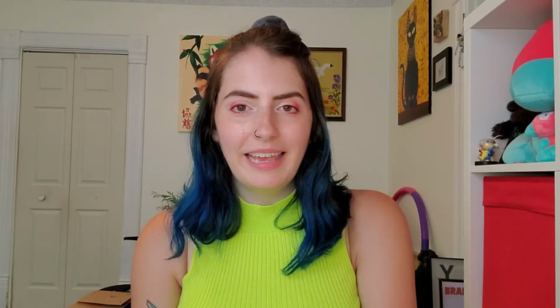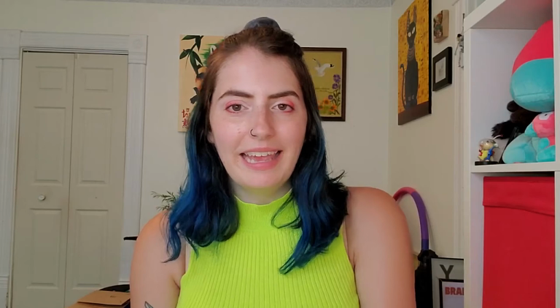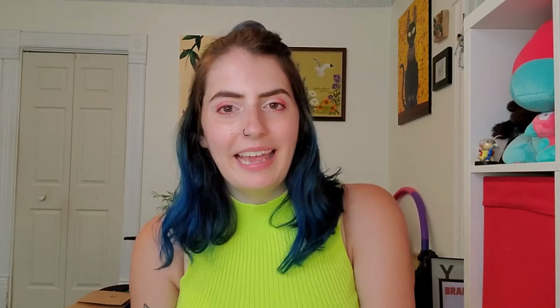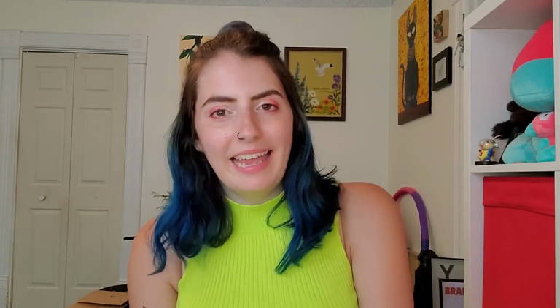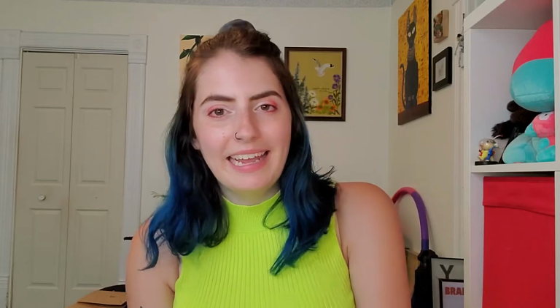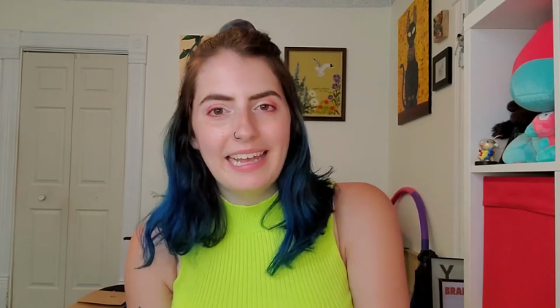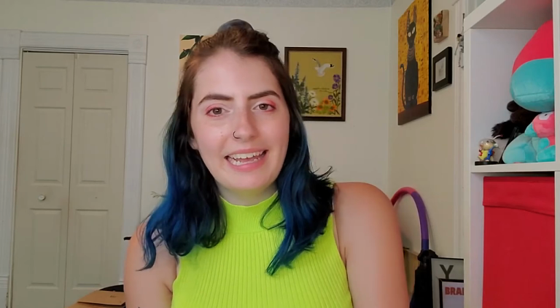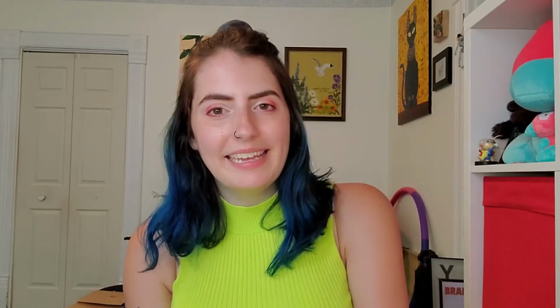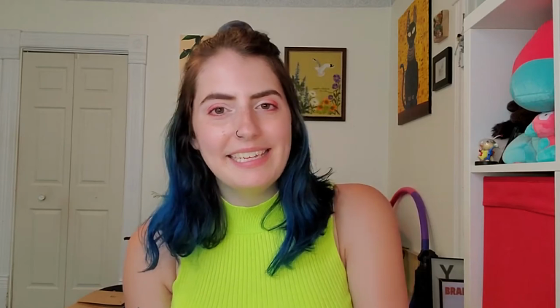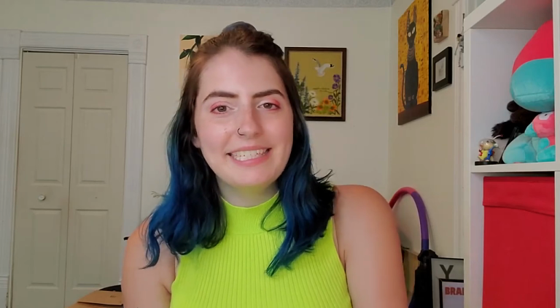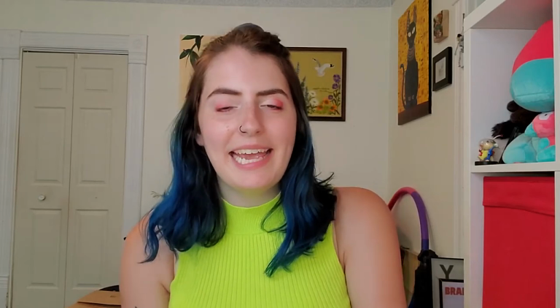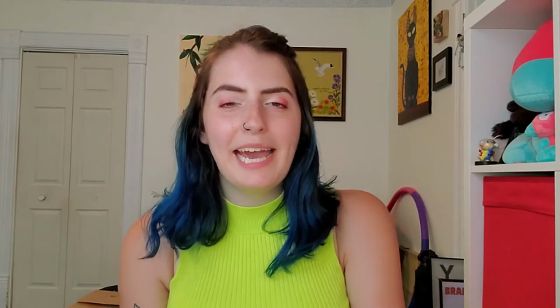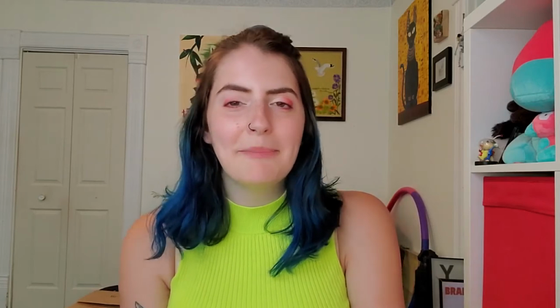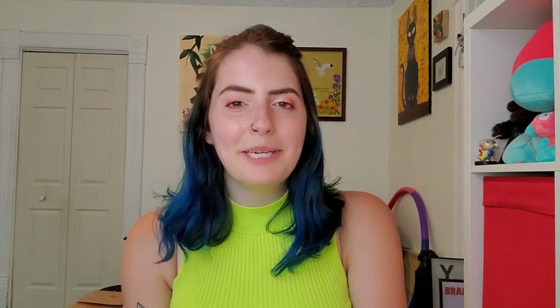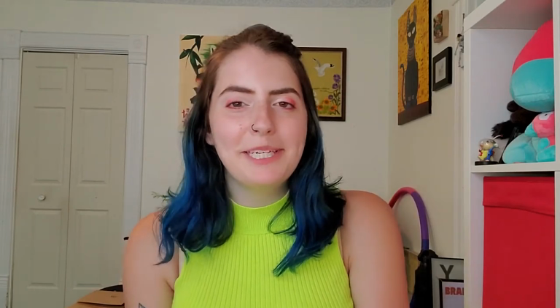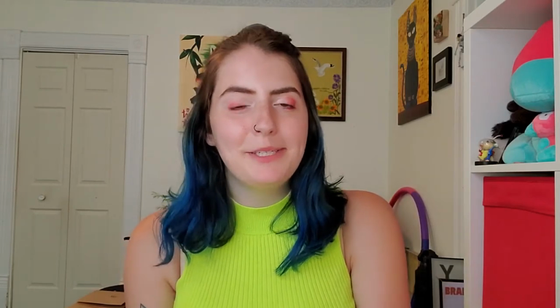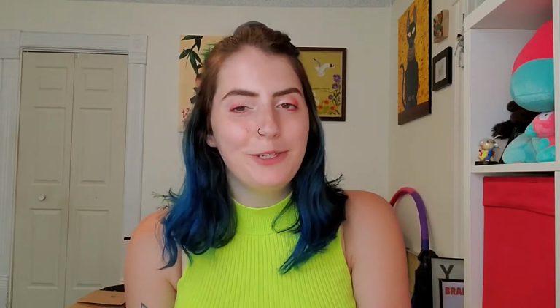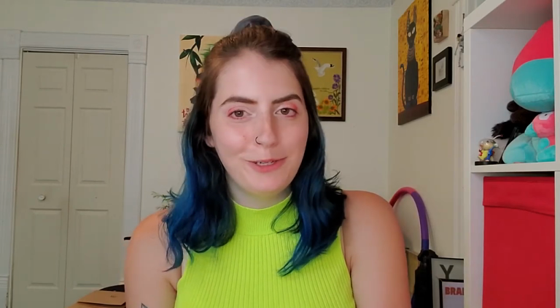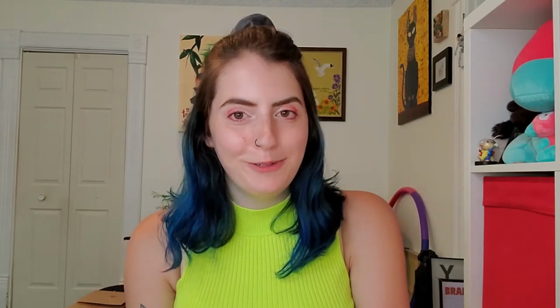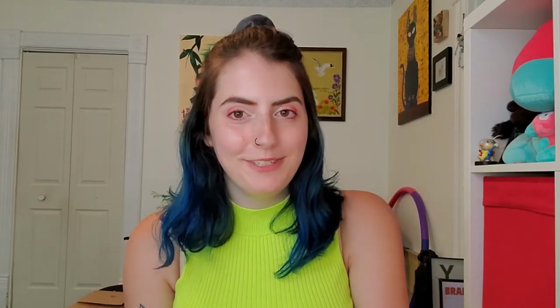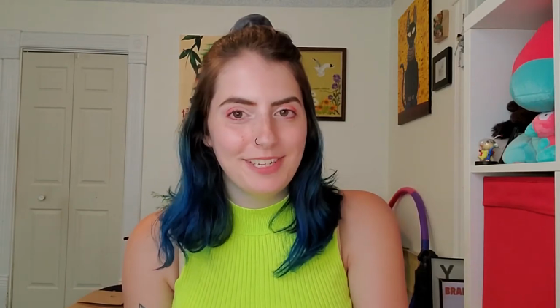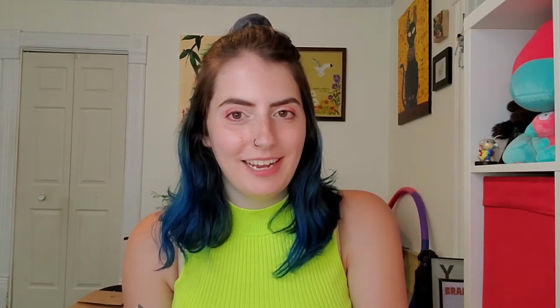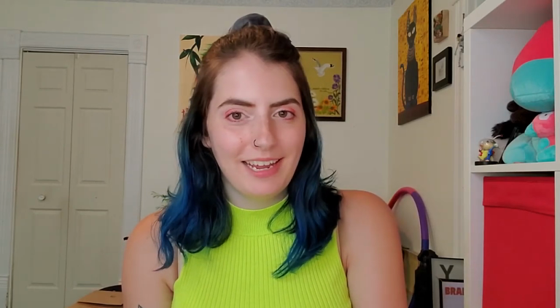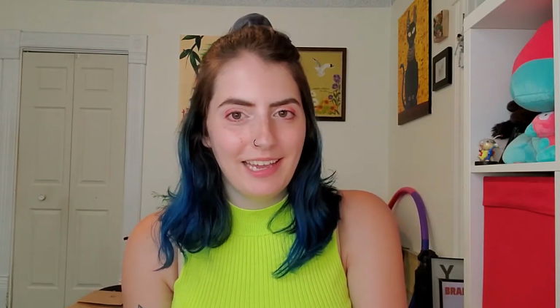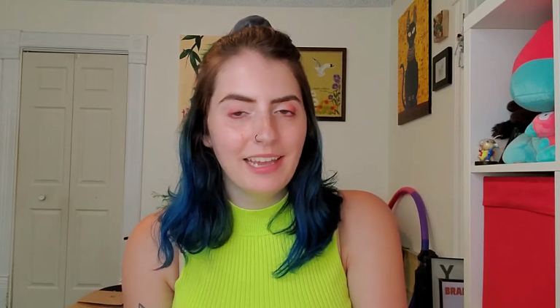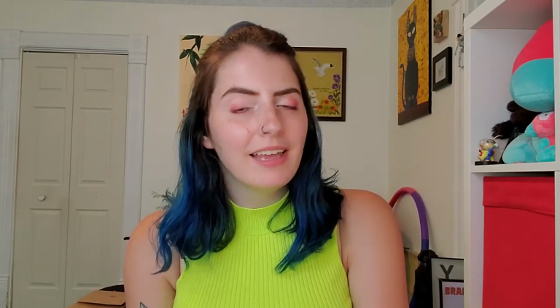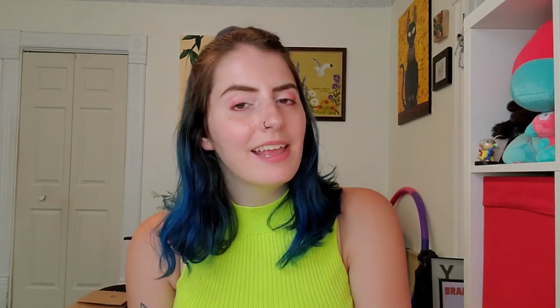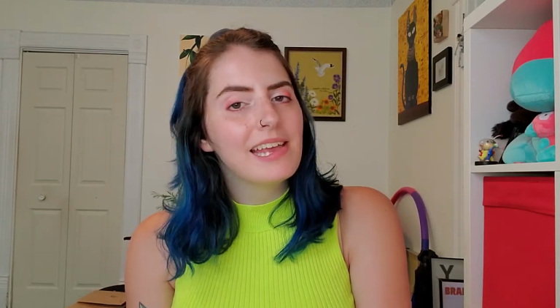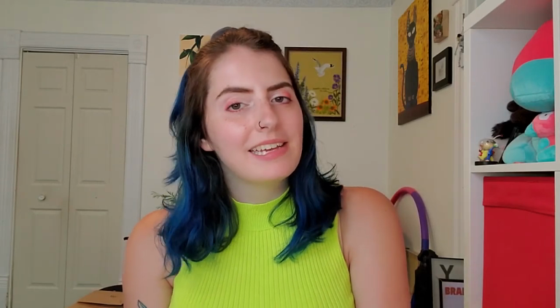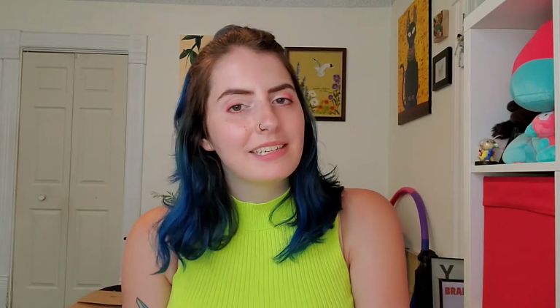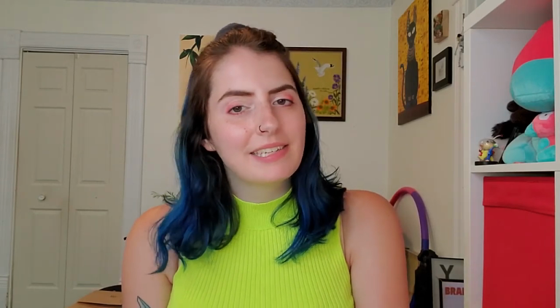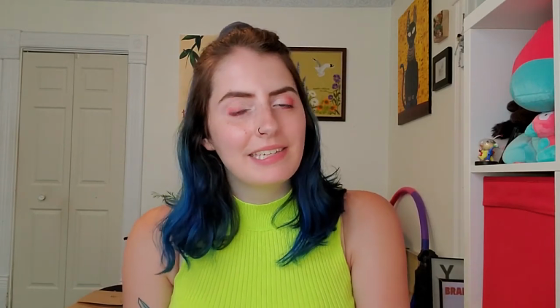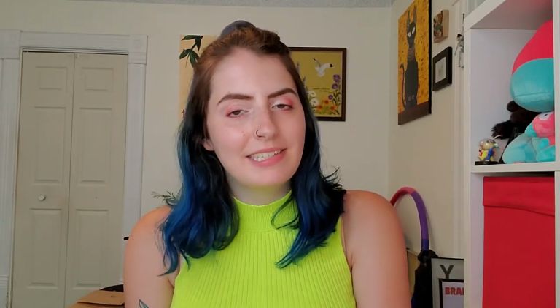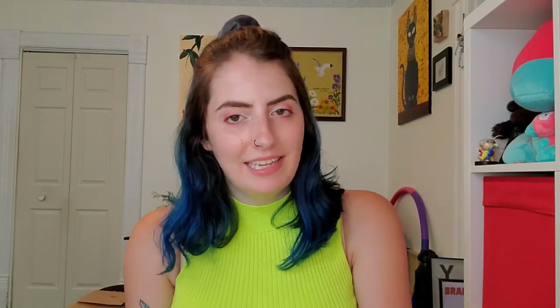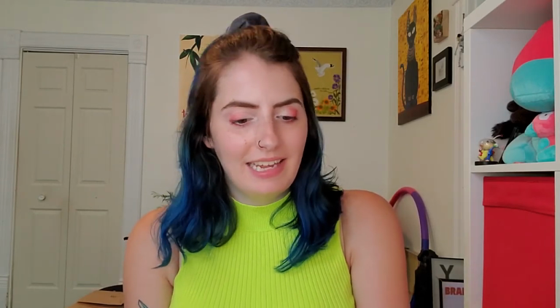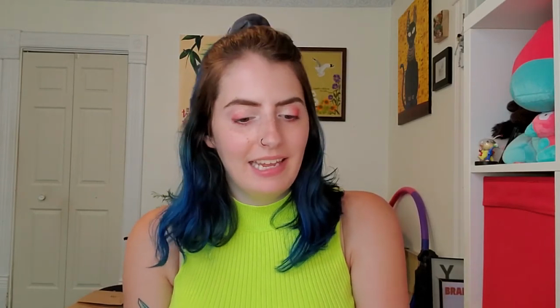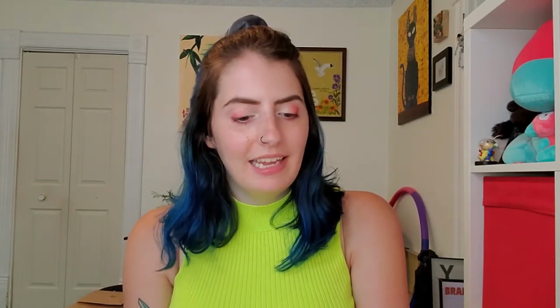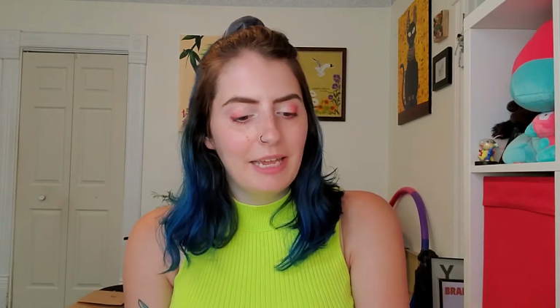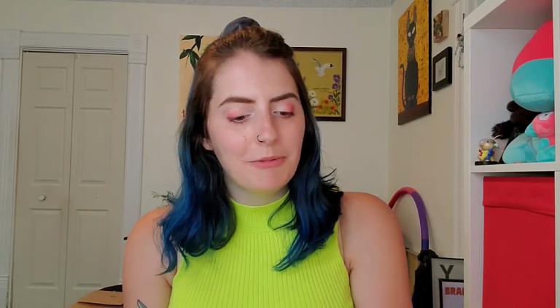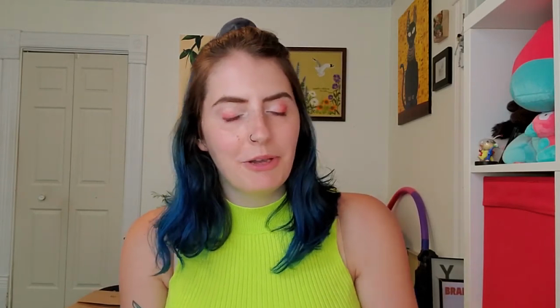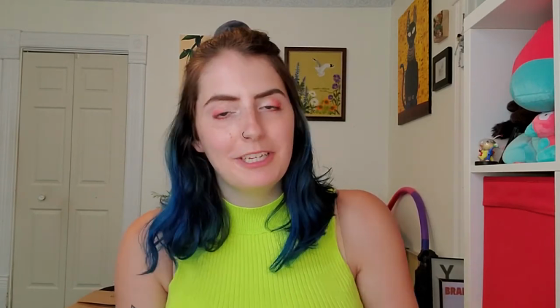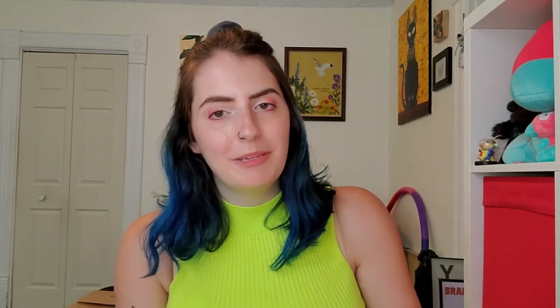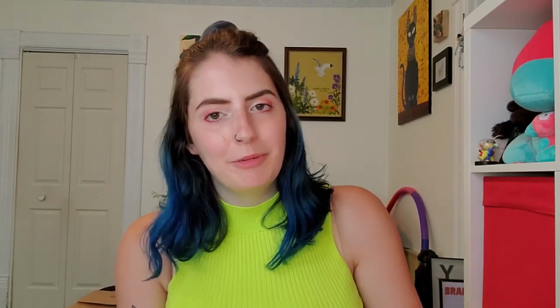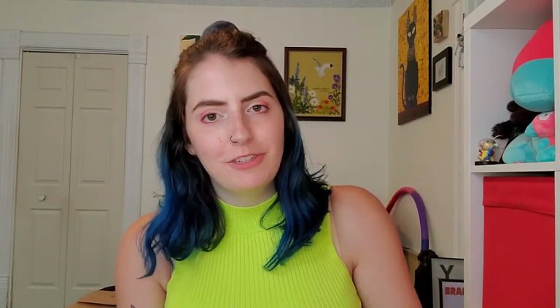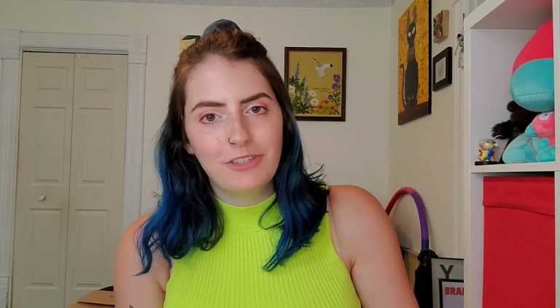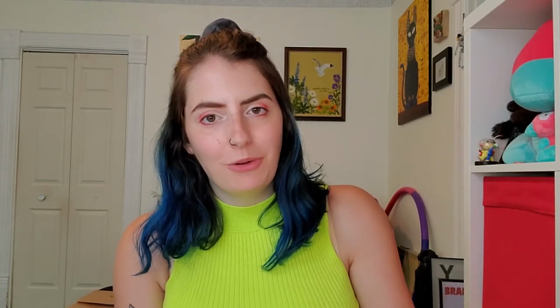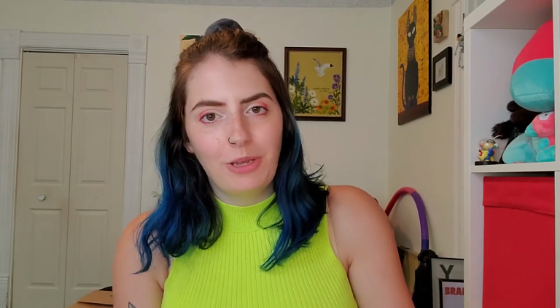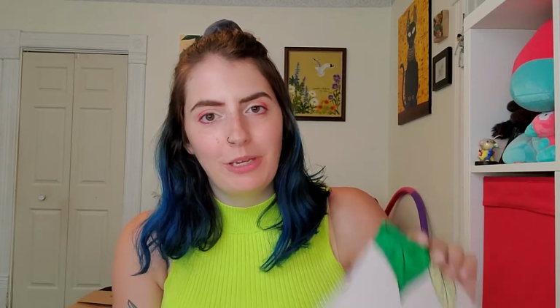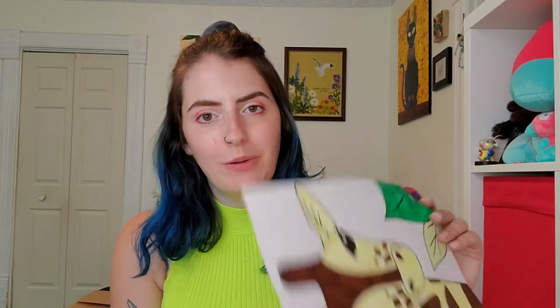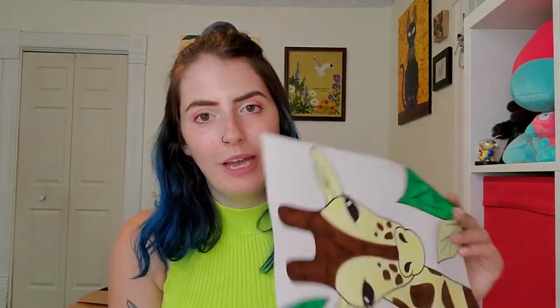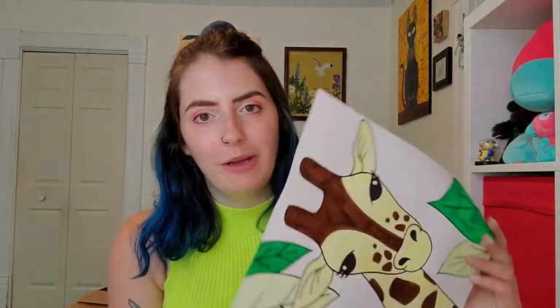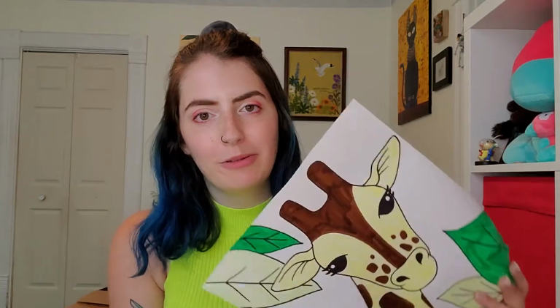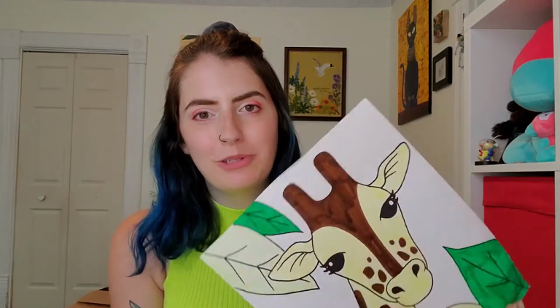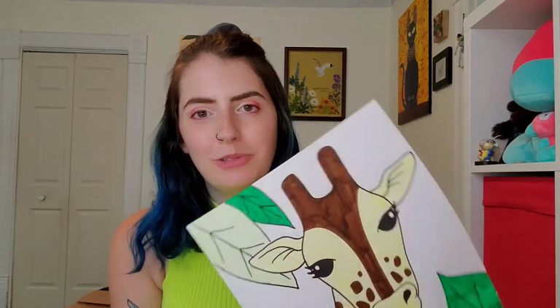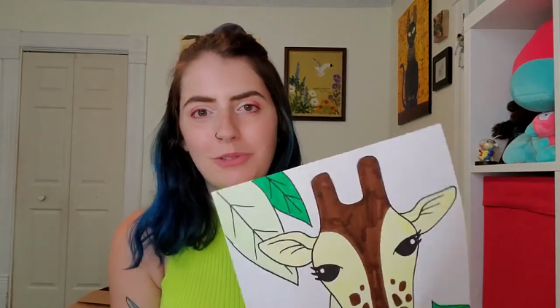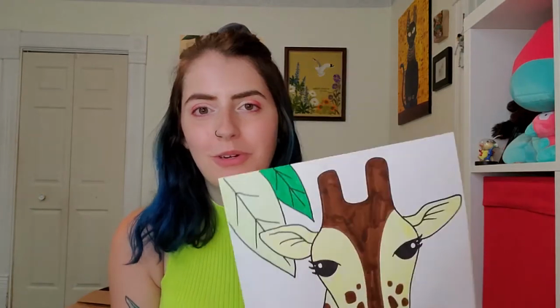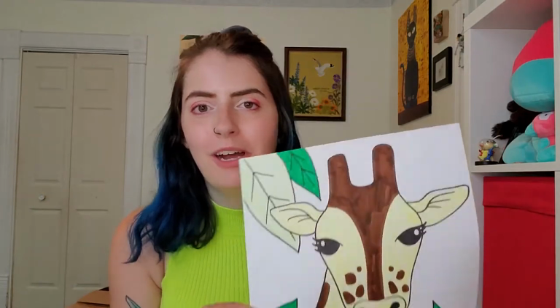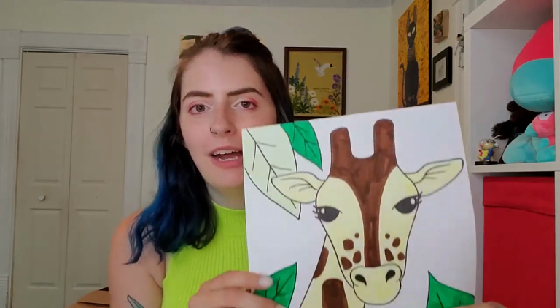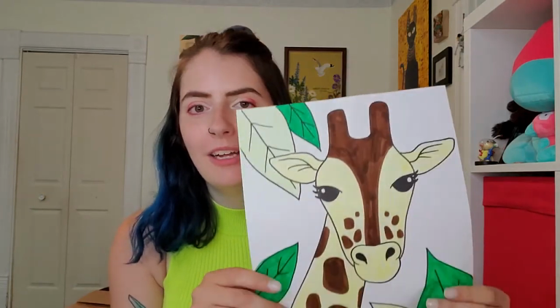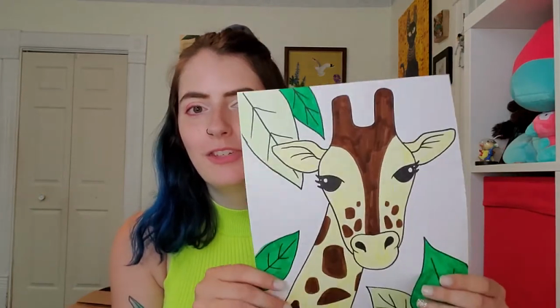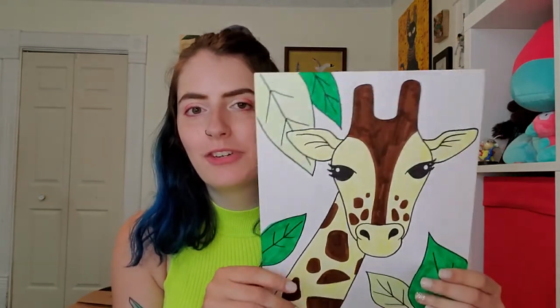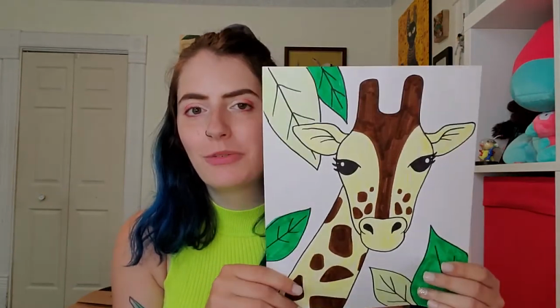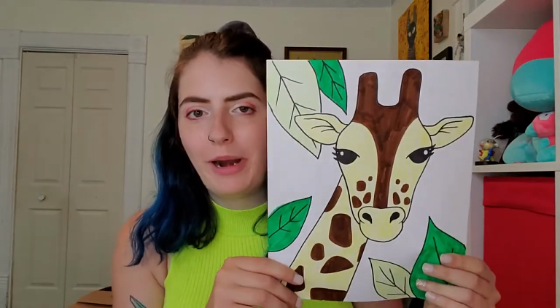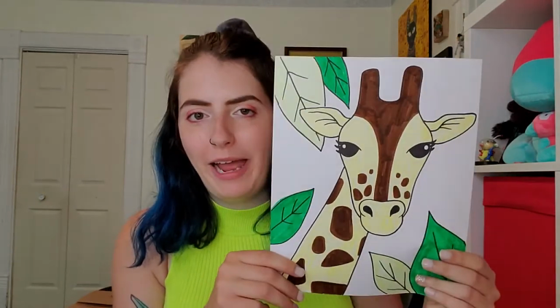Hey guys! Happy Tuesday! Today I'm going to be showing you how to draw a giraffe.